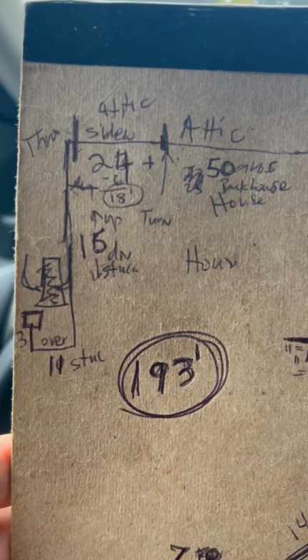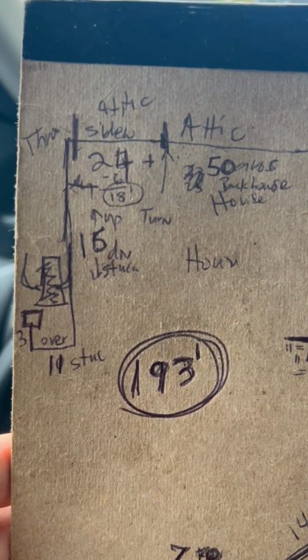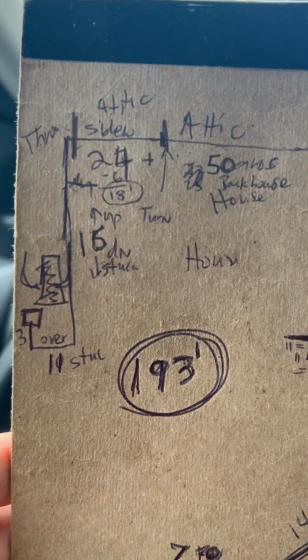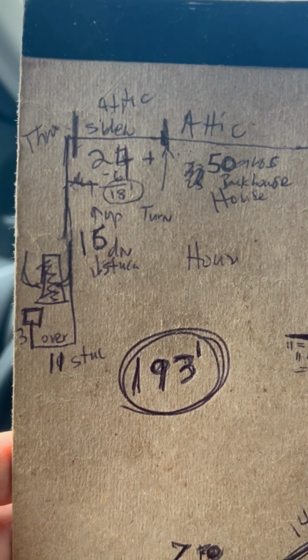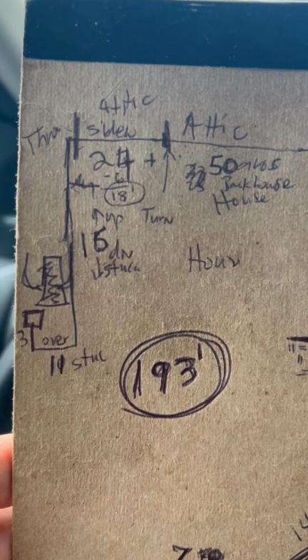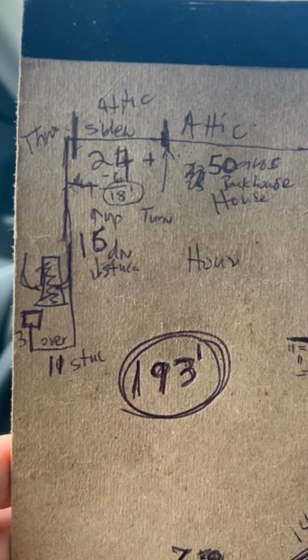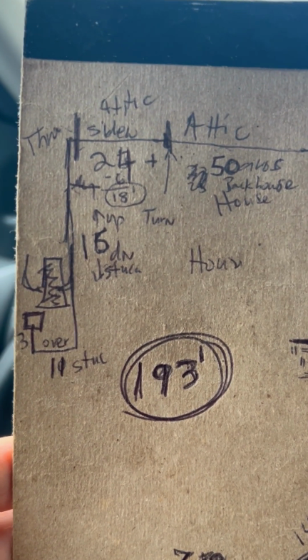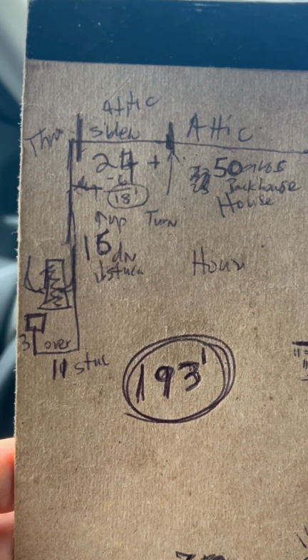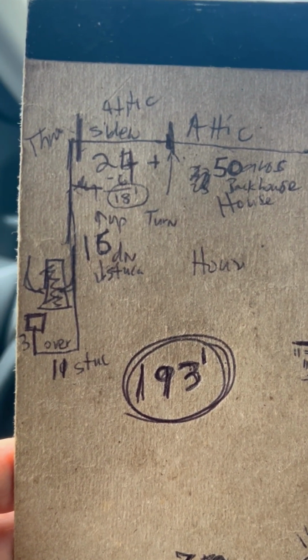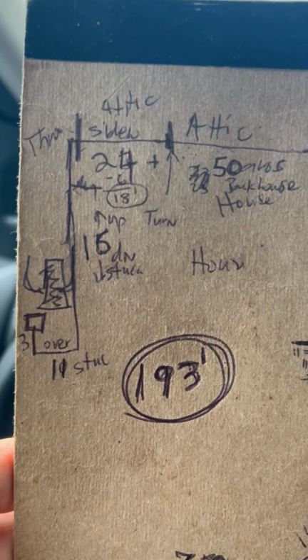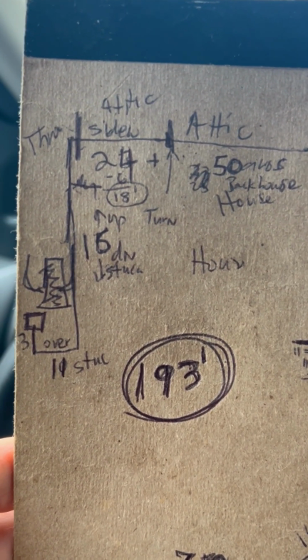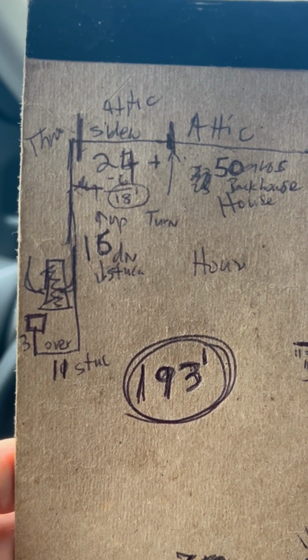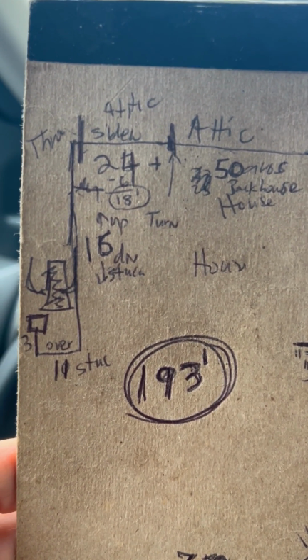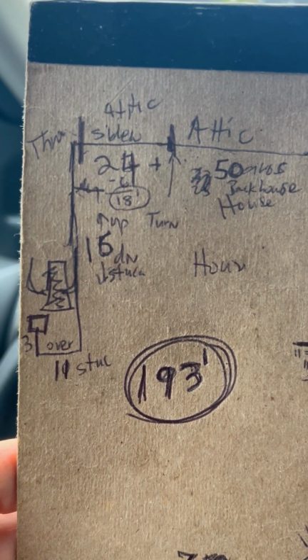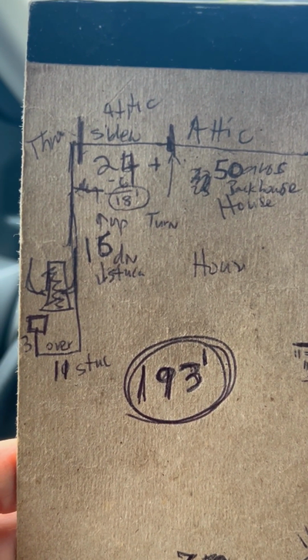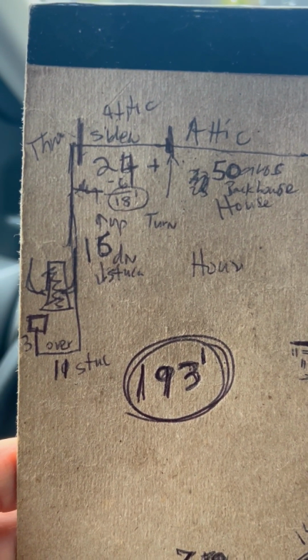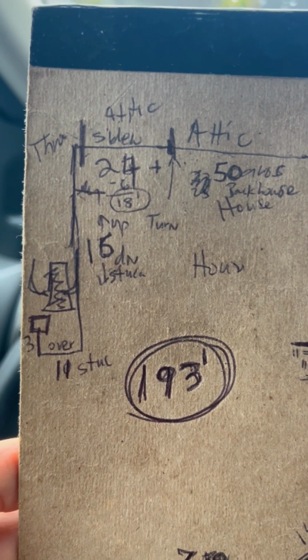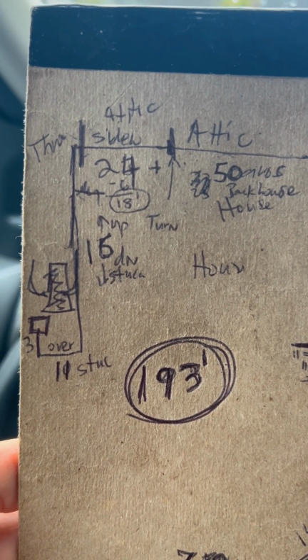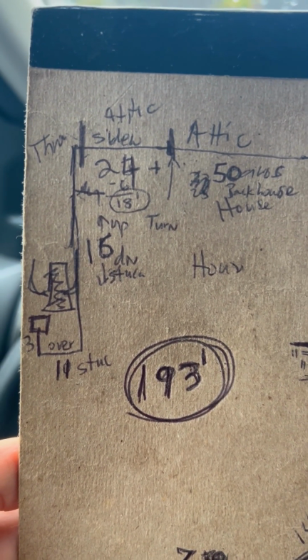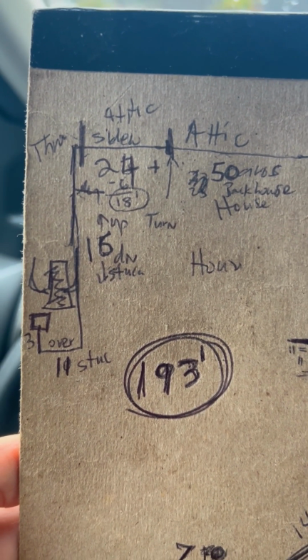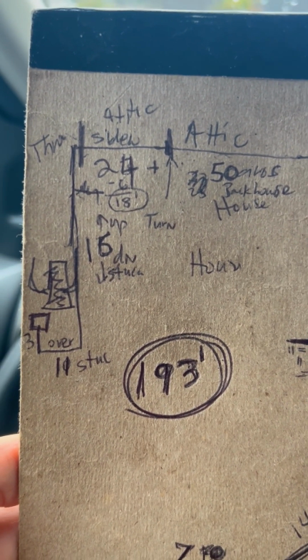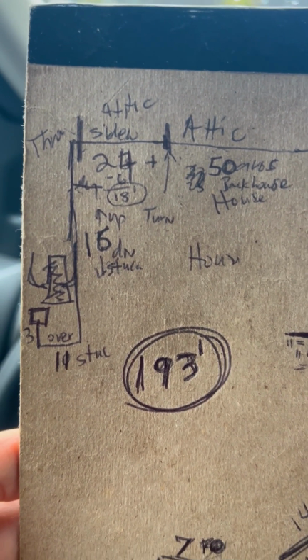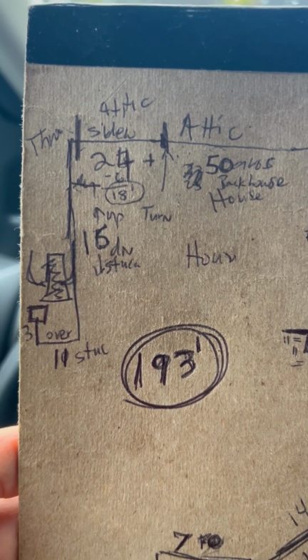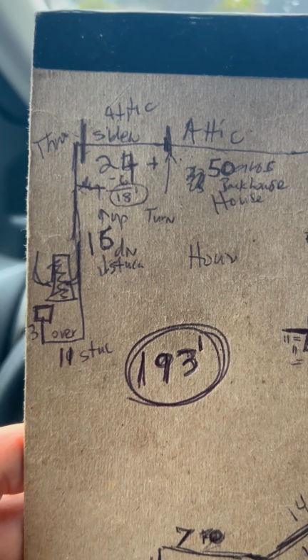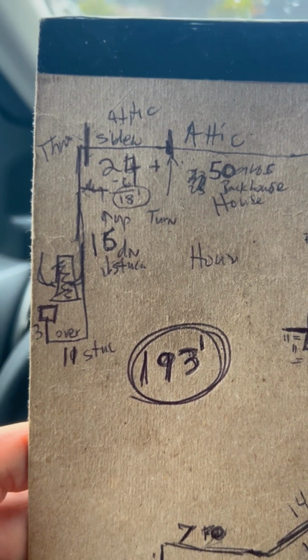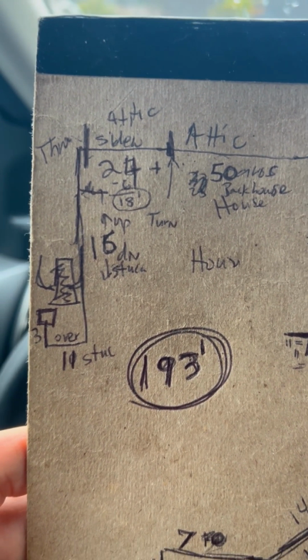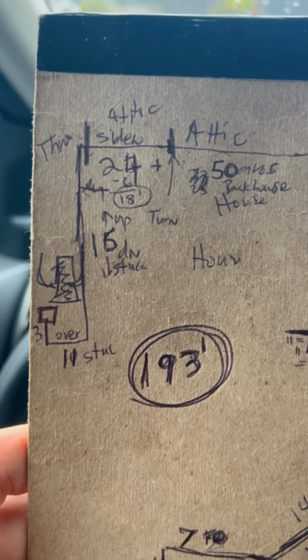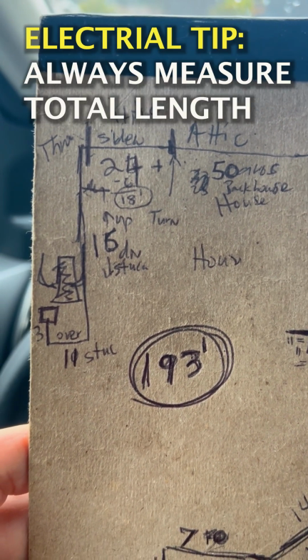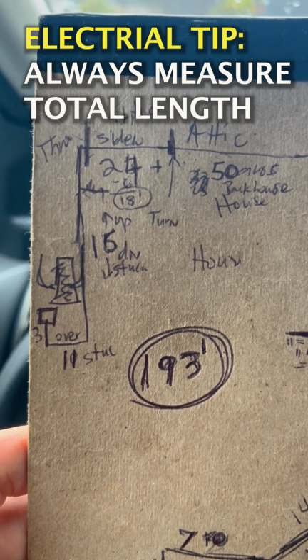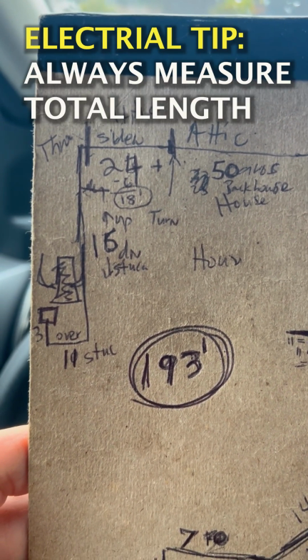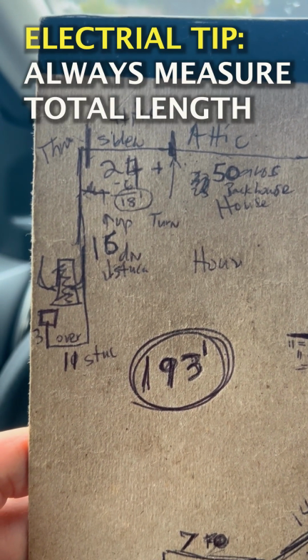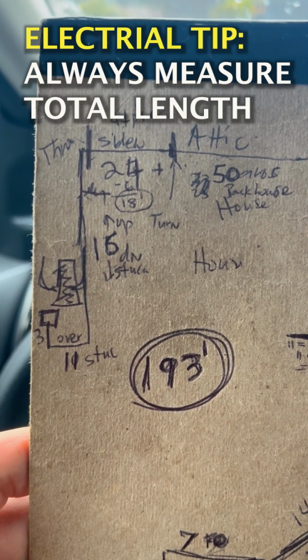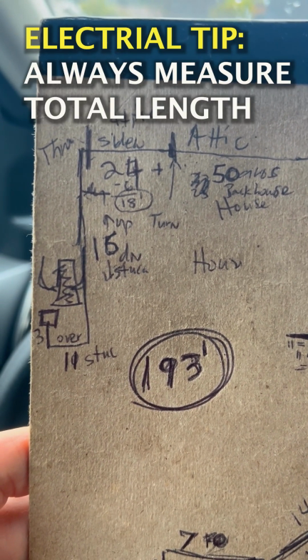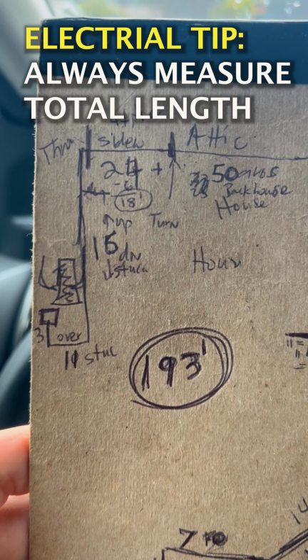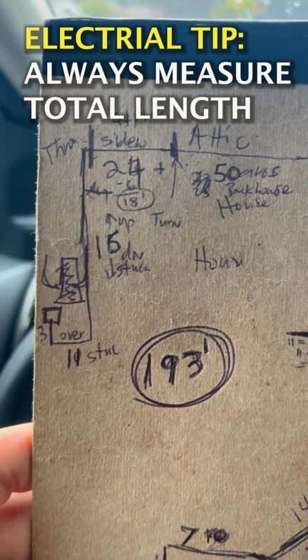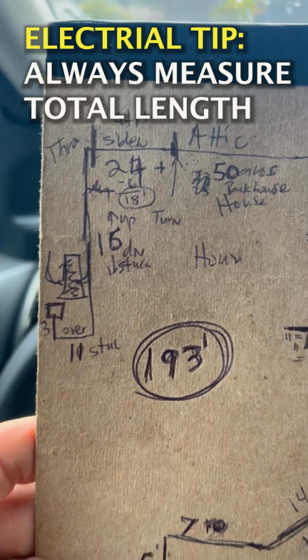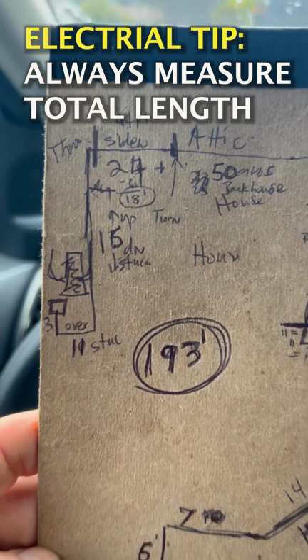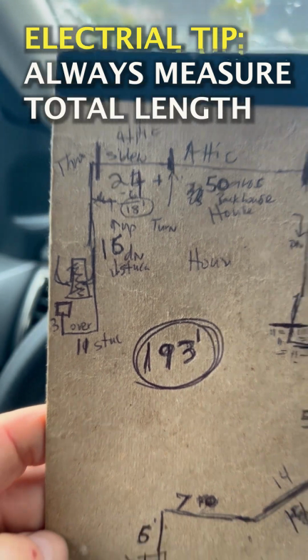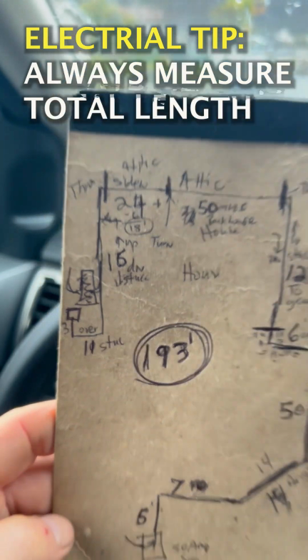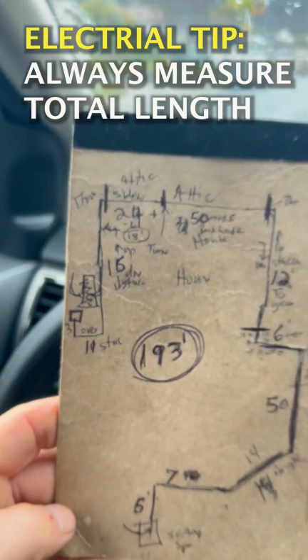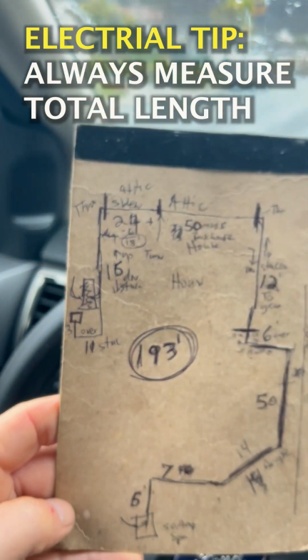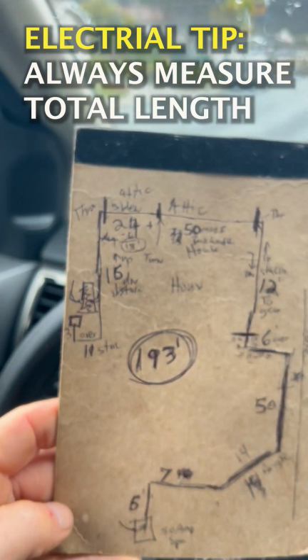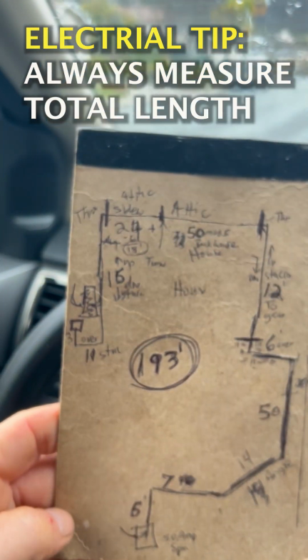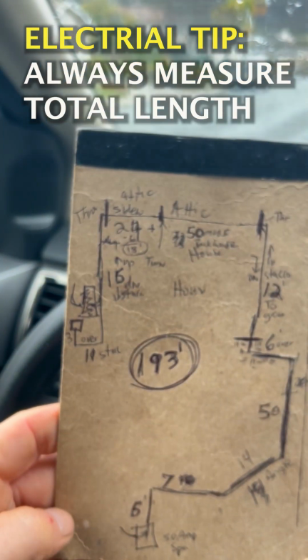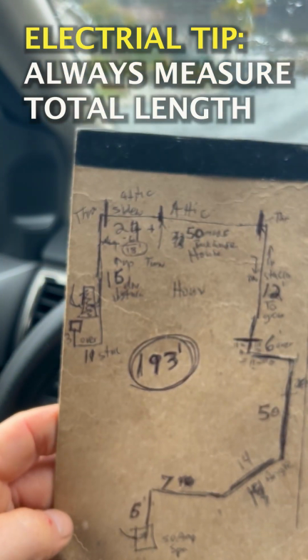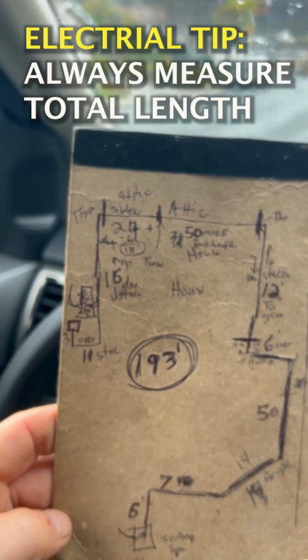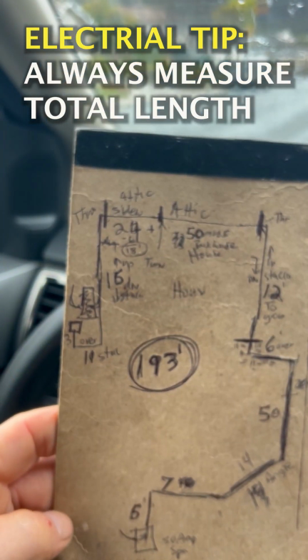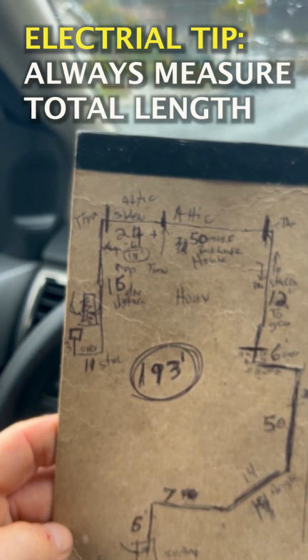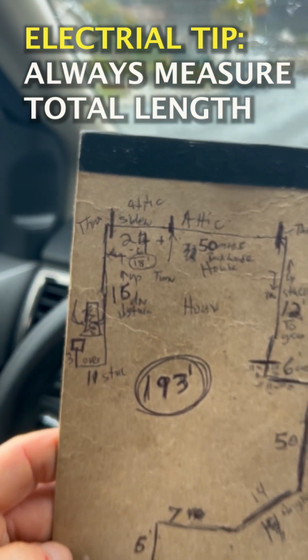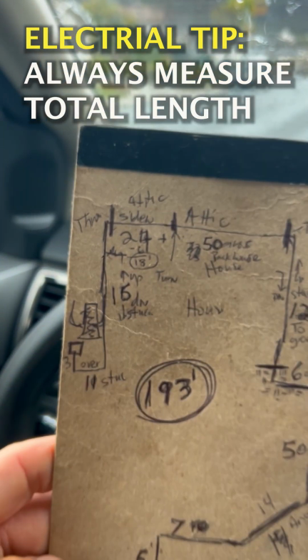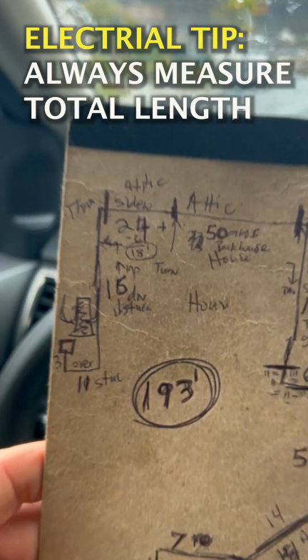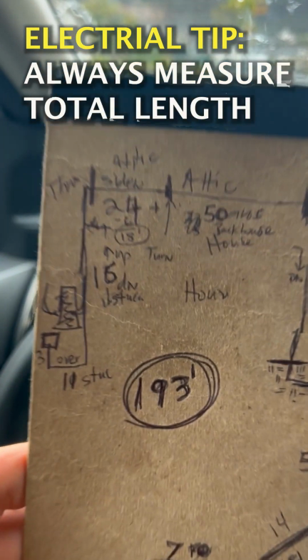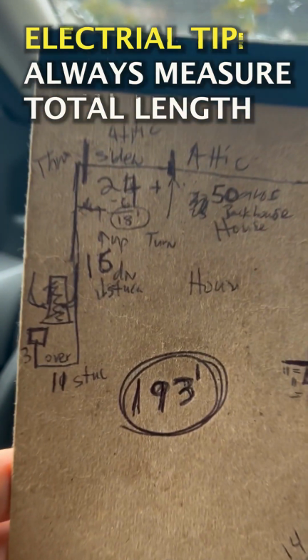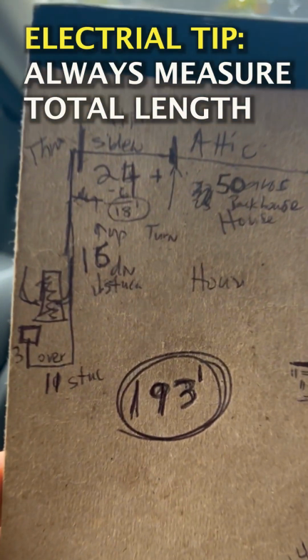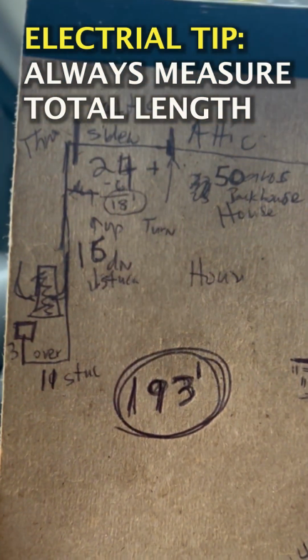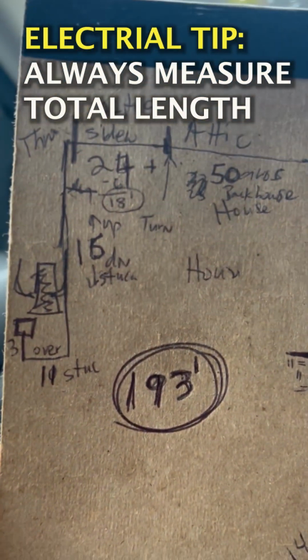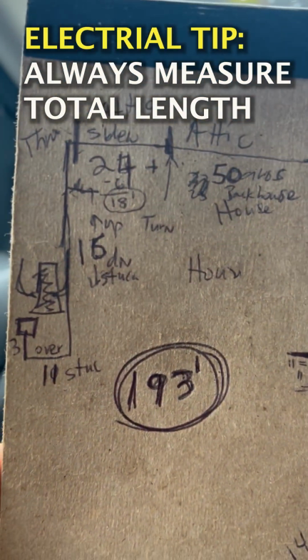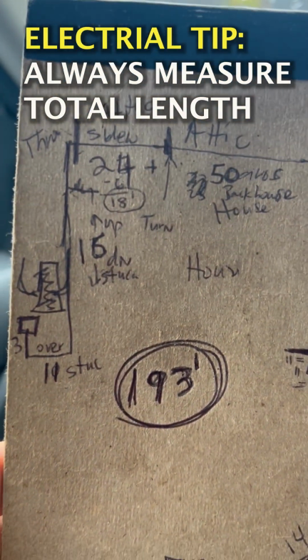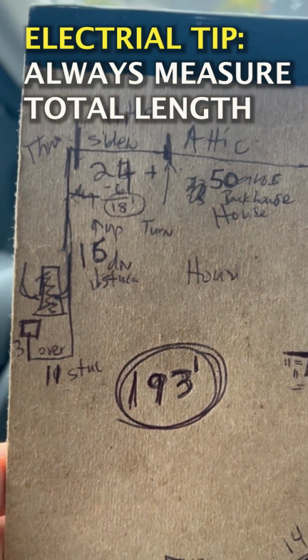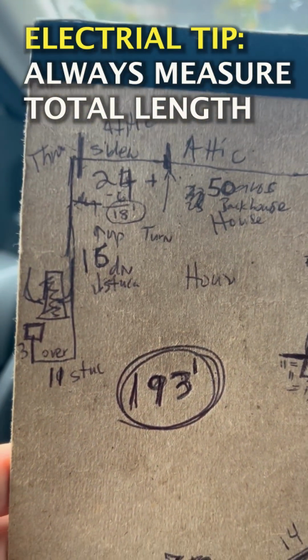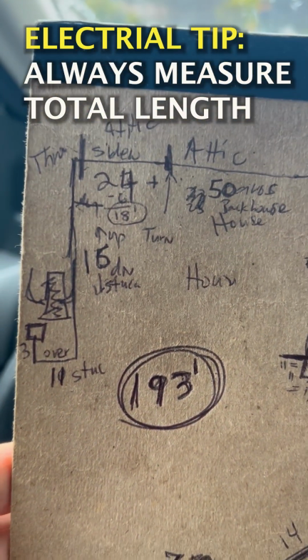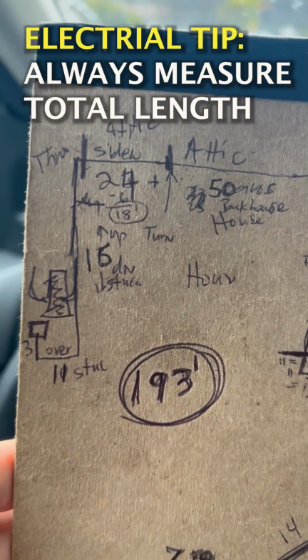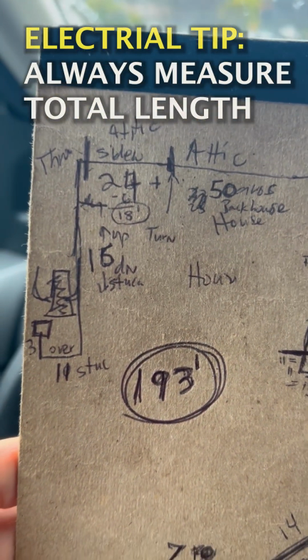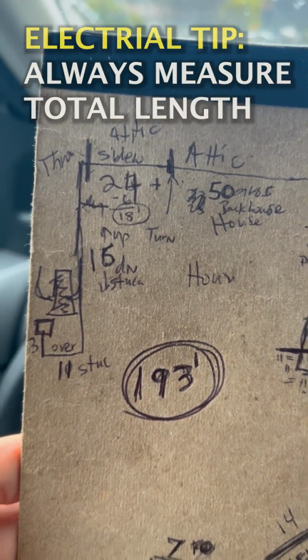I don't know what I got myself into on this one, folks. This is why it's very important to measure everything before you give someone a quote.